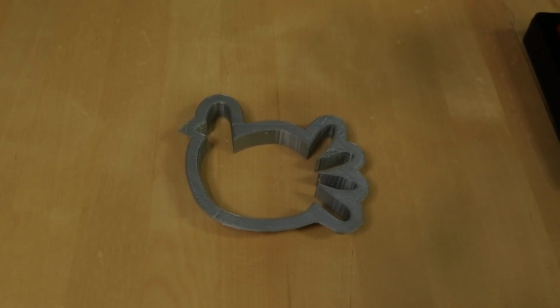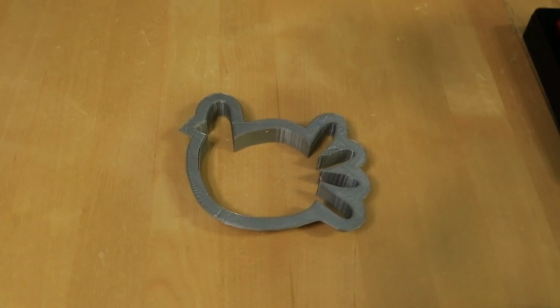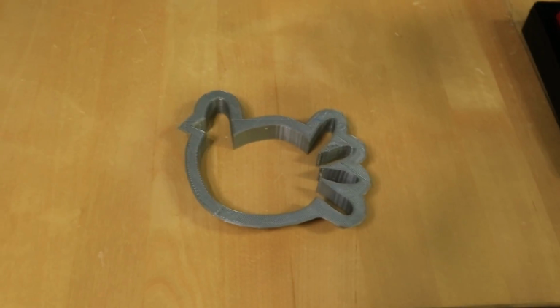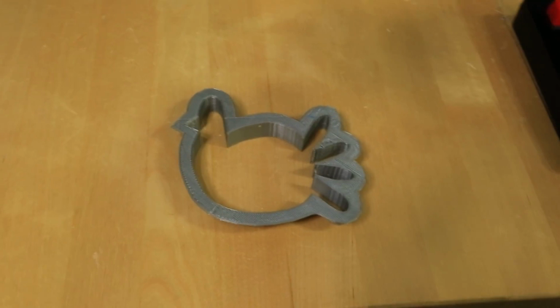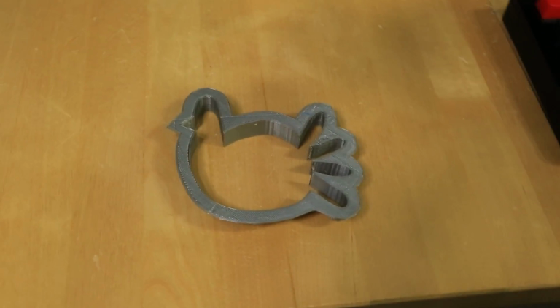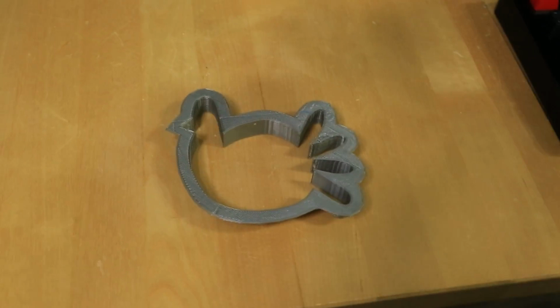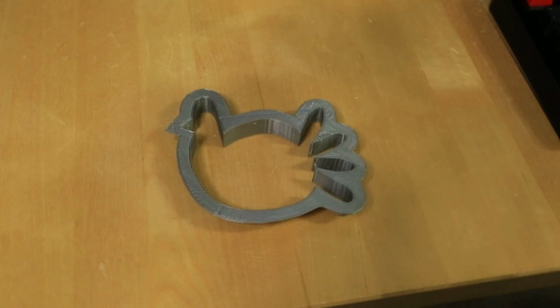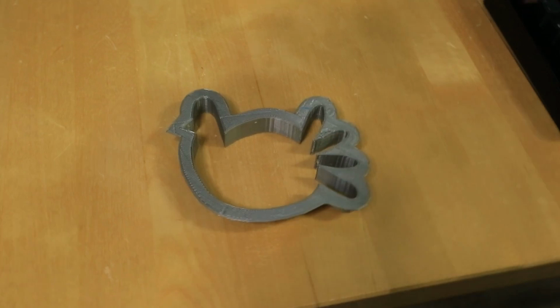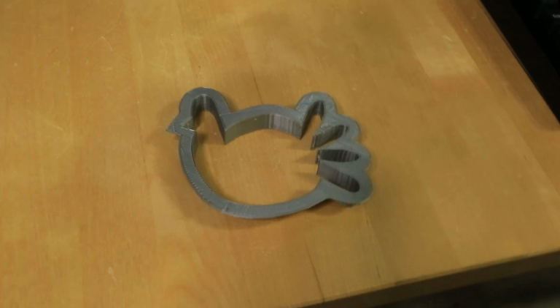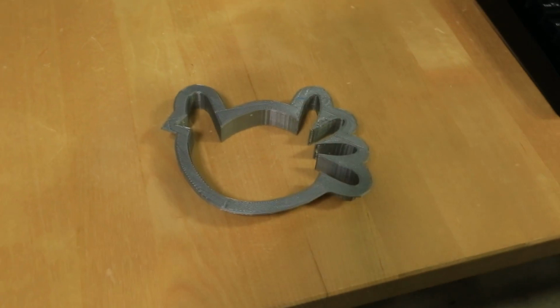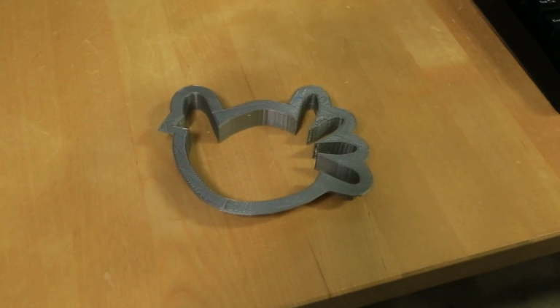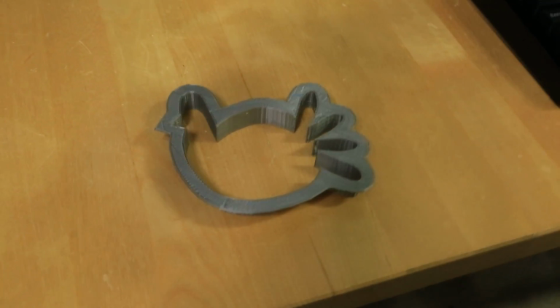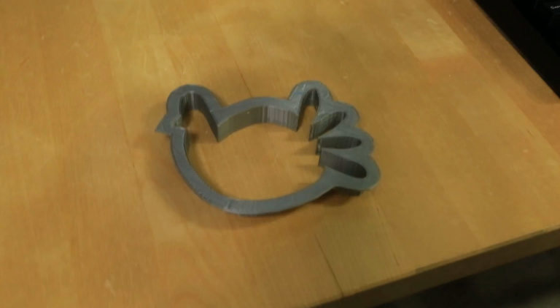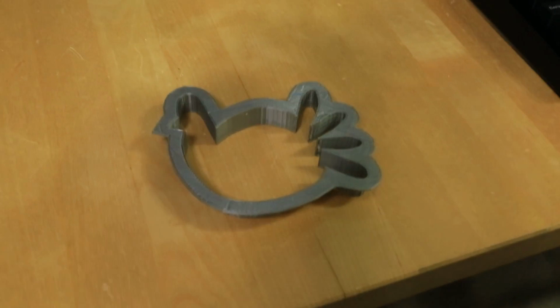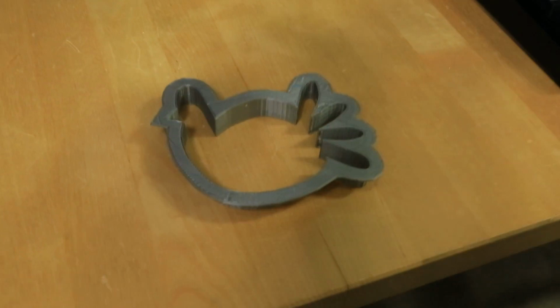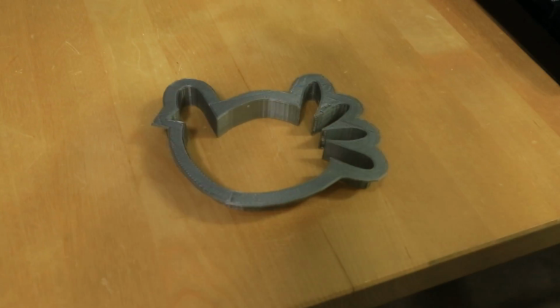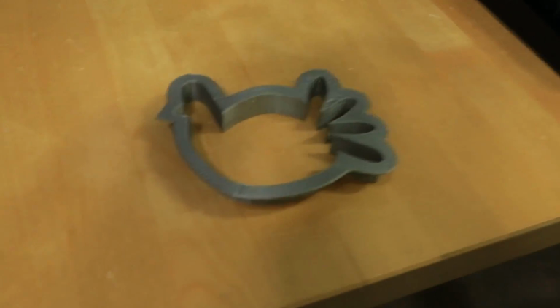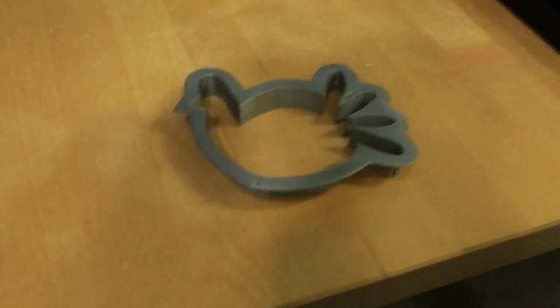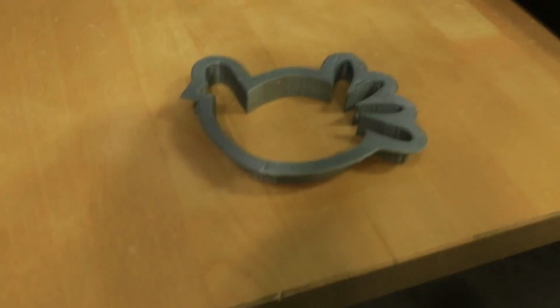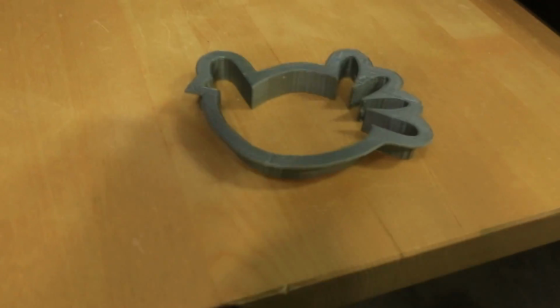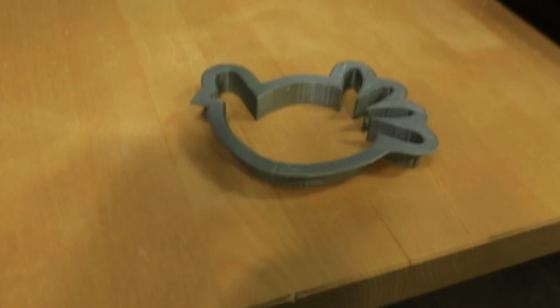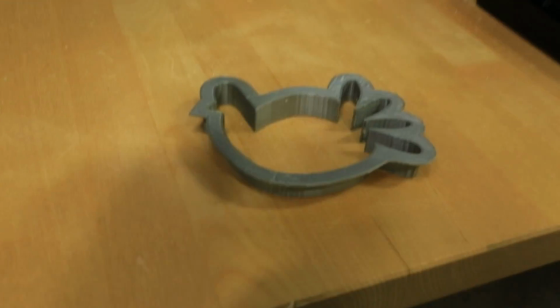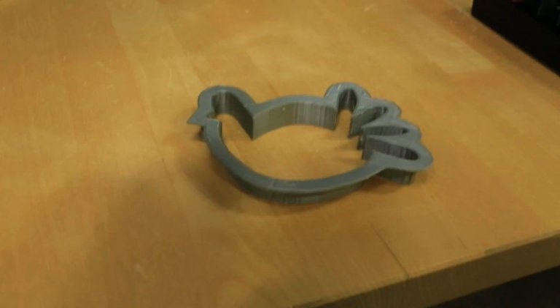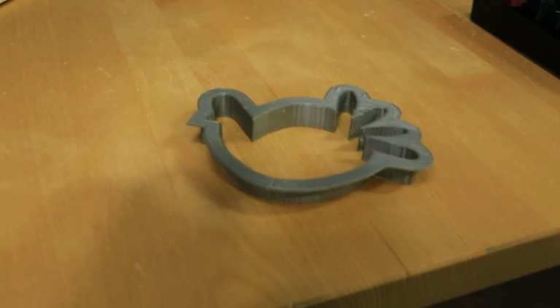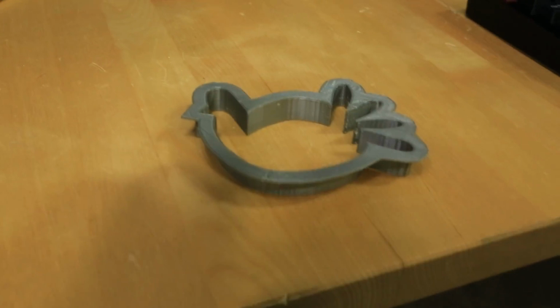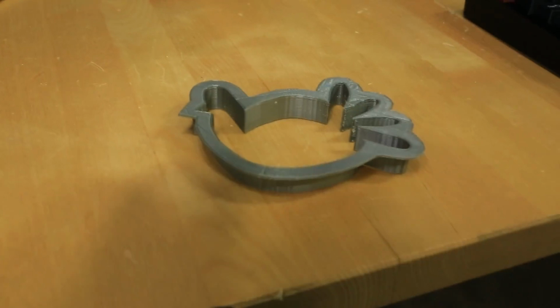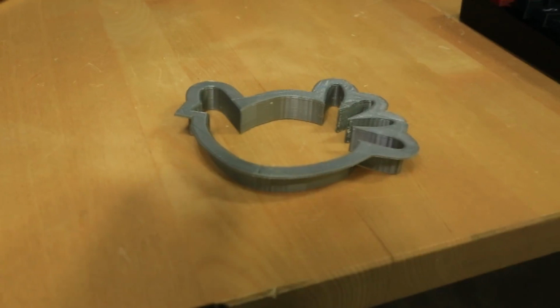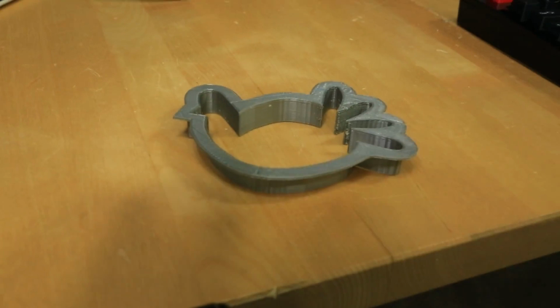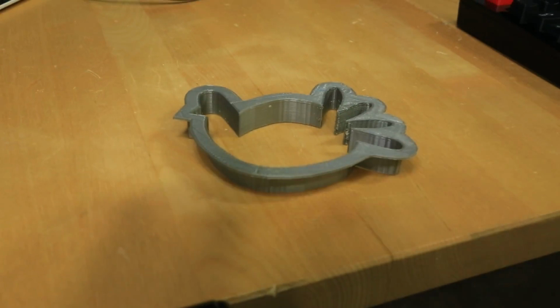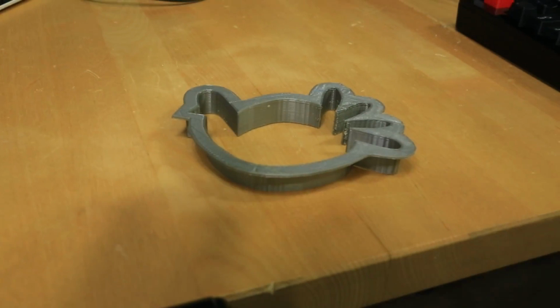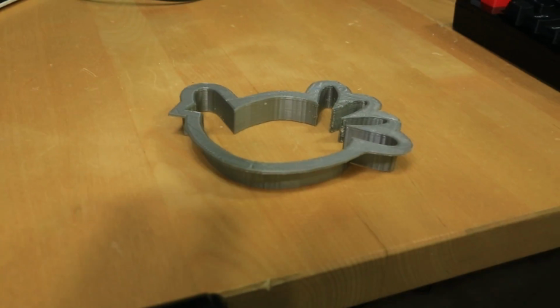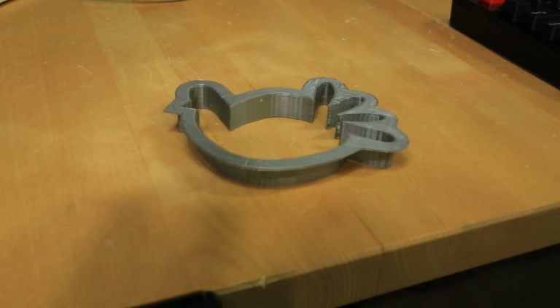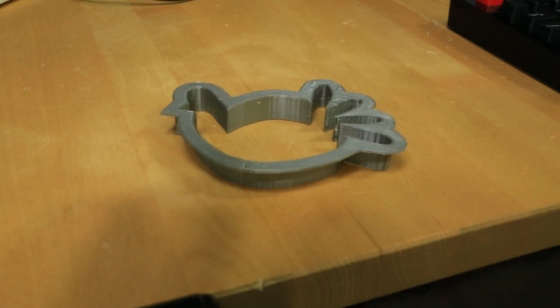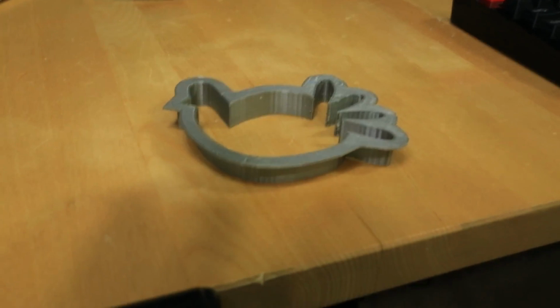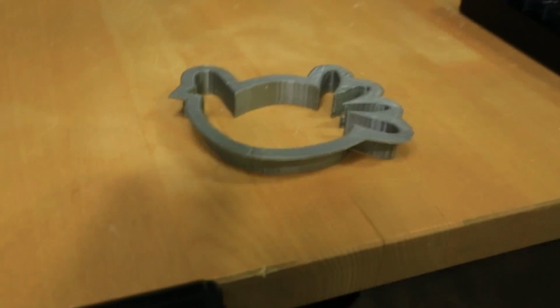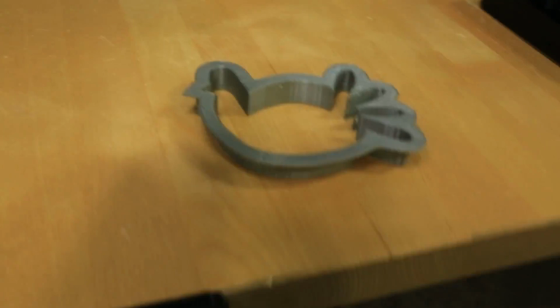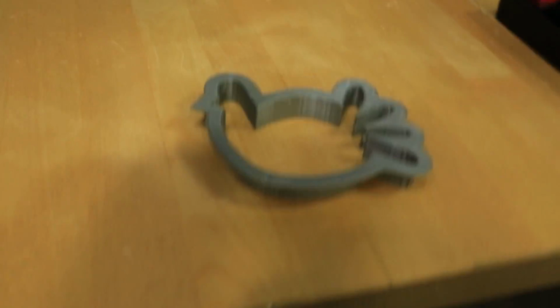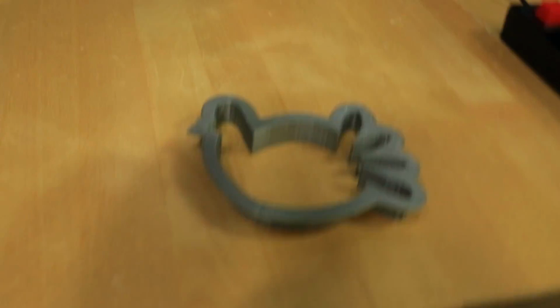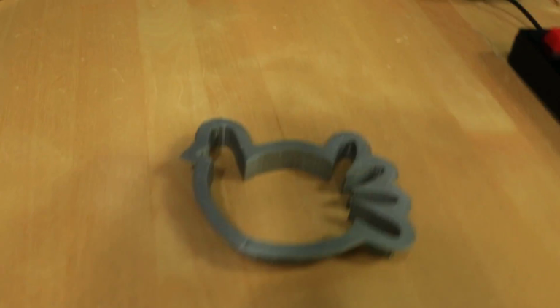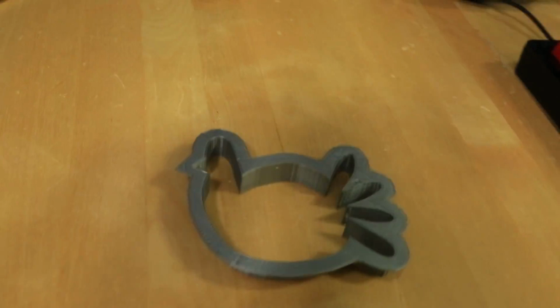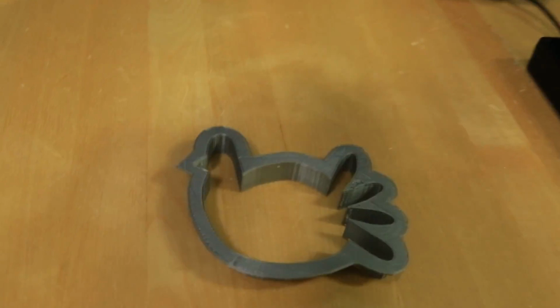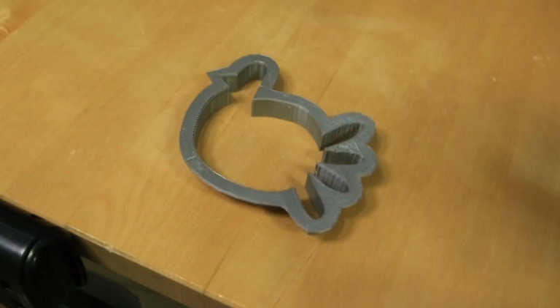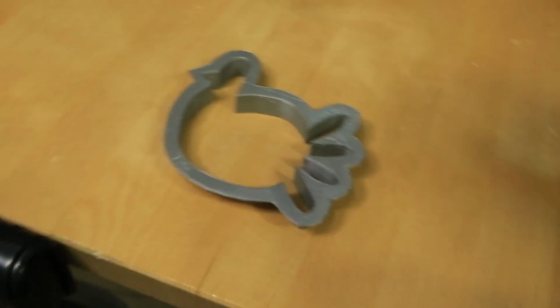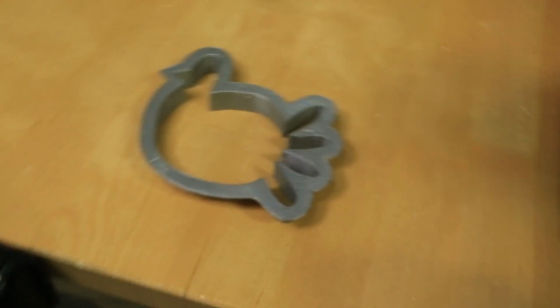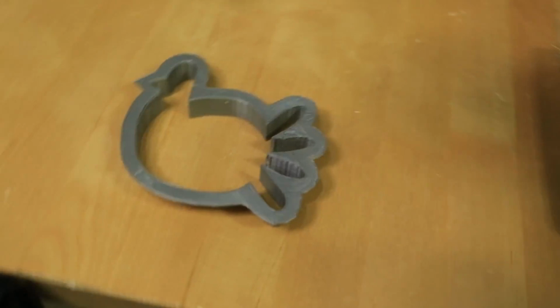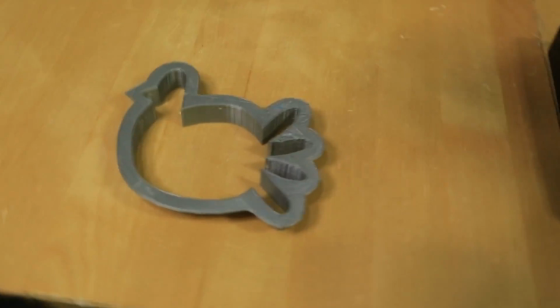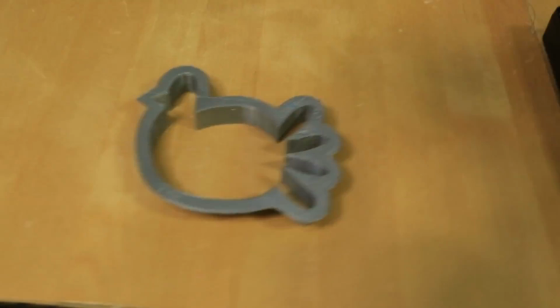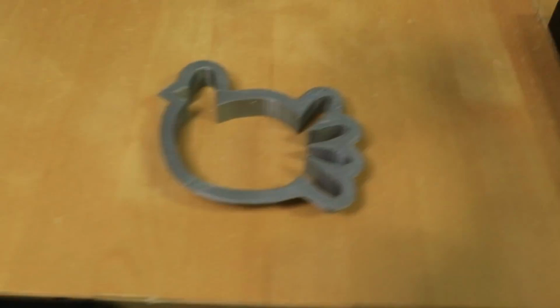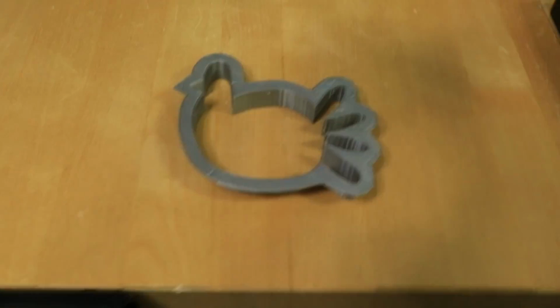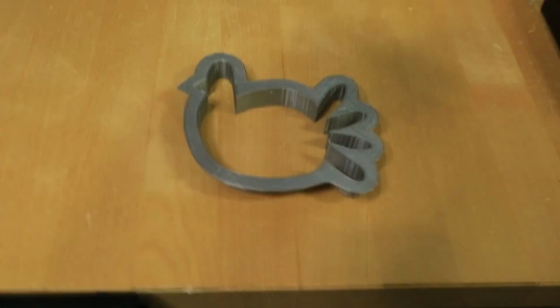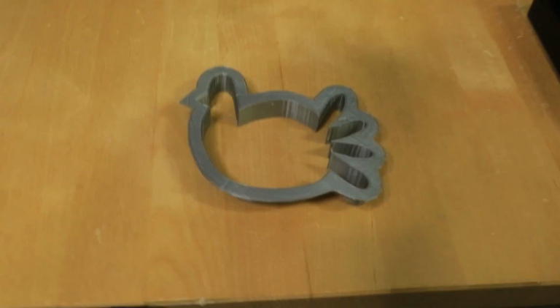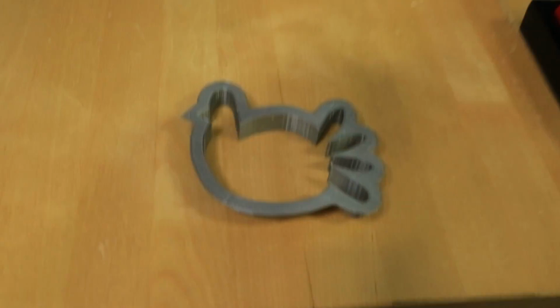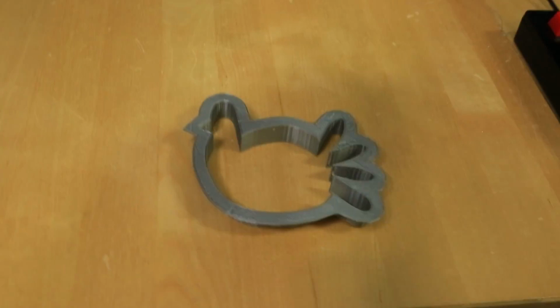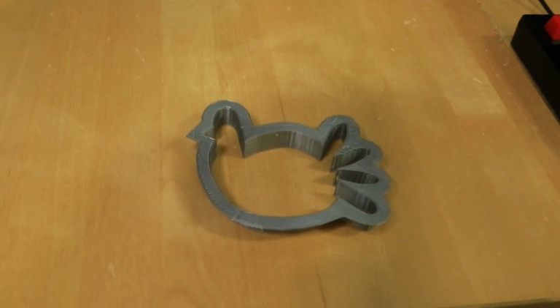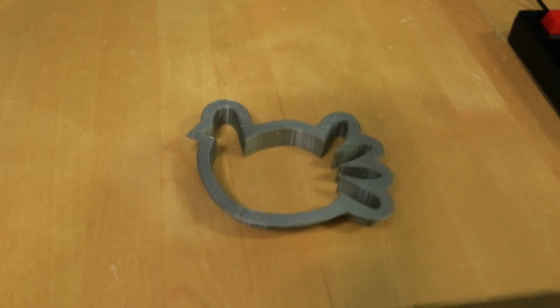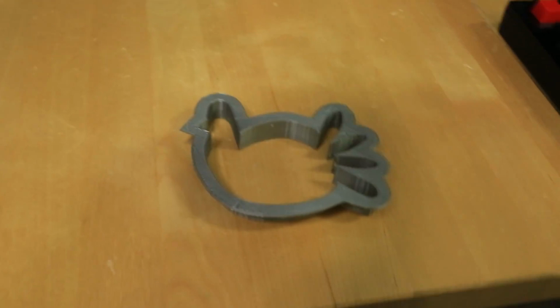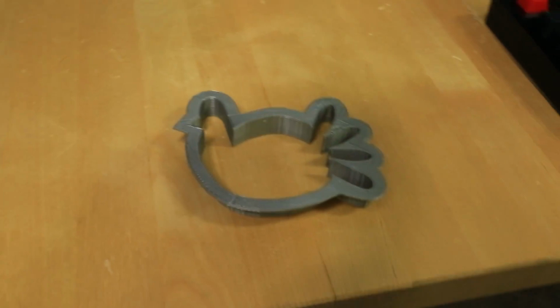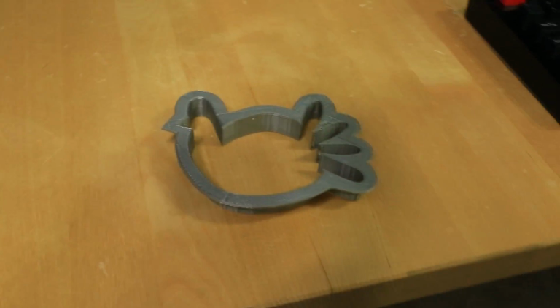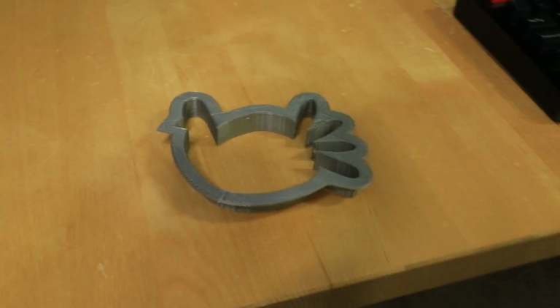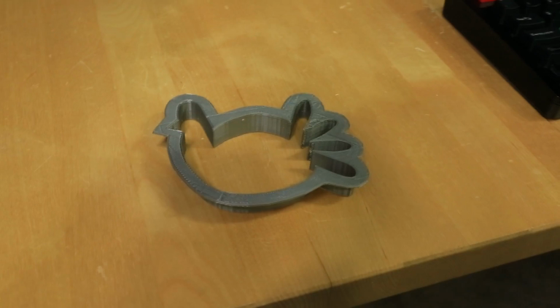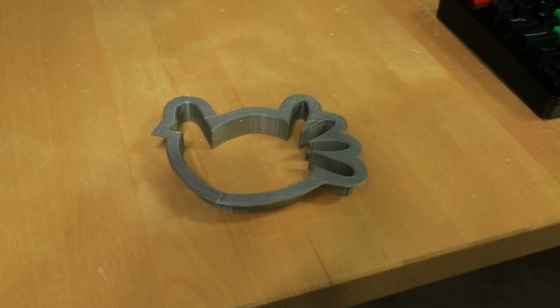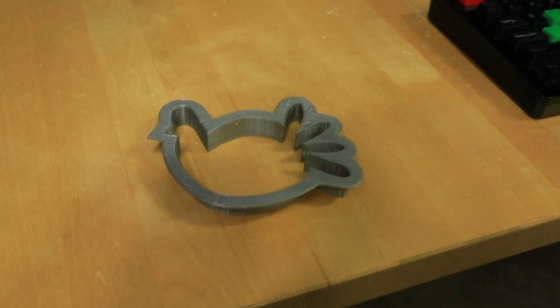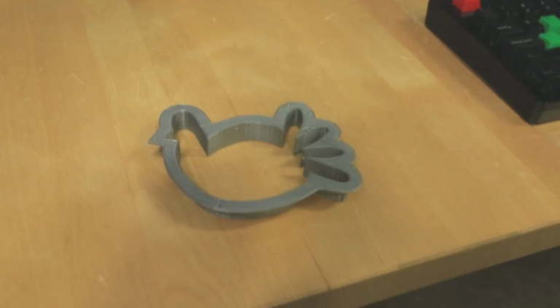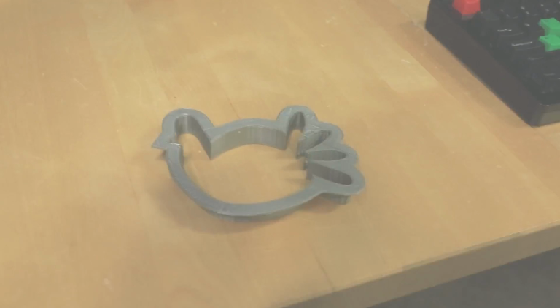Alright, here's the finished cookie cutter, fresh off the printer. What do you say we go hand it over to my wife and see what she does with it?